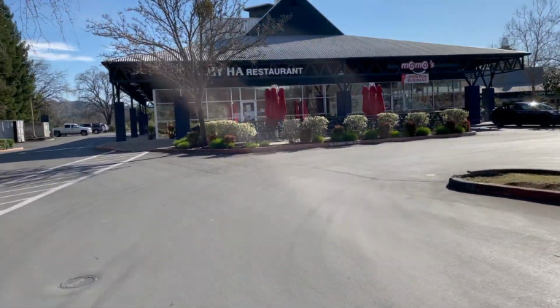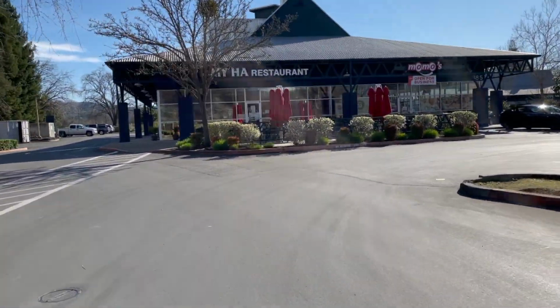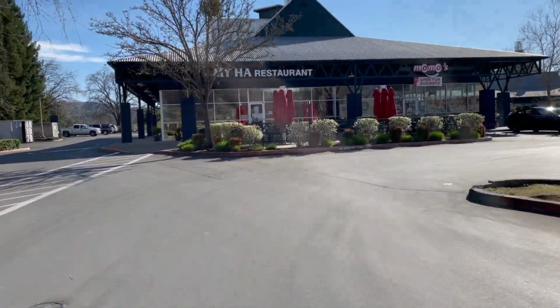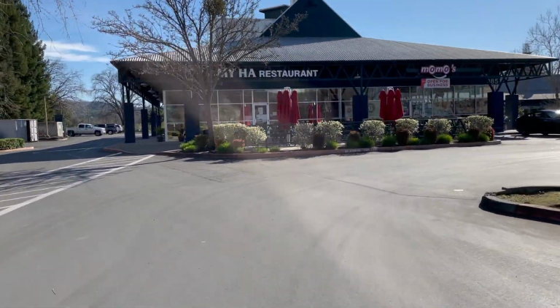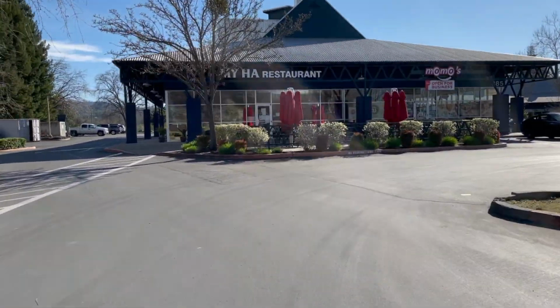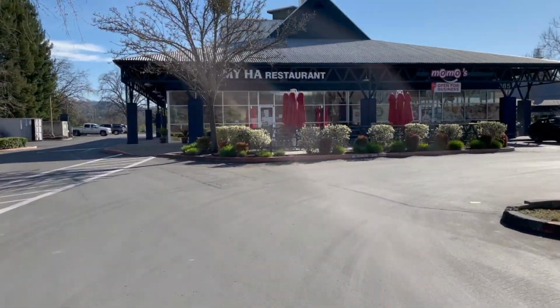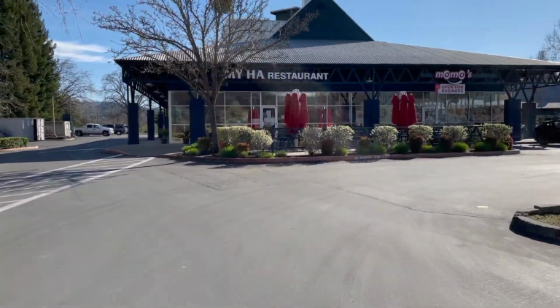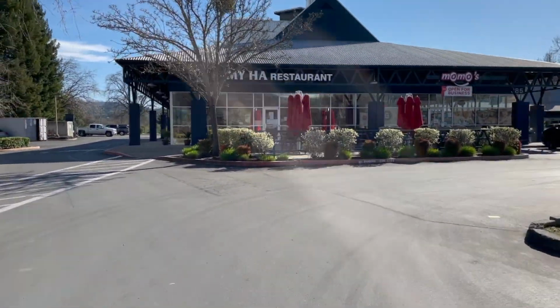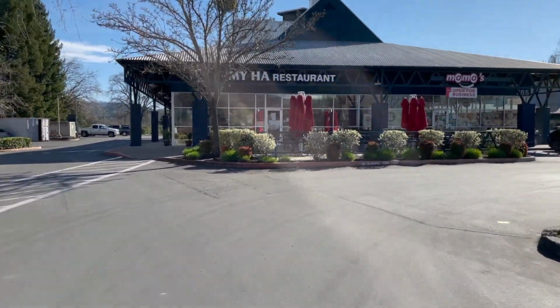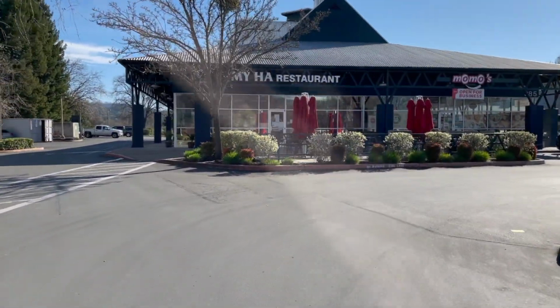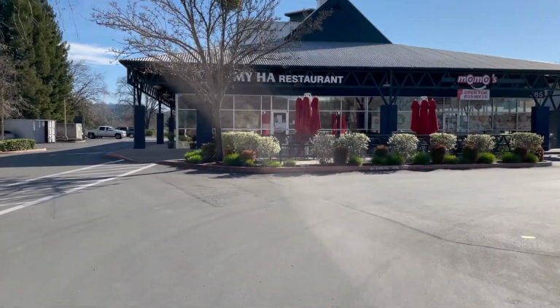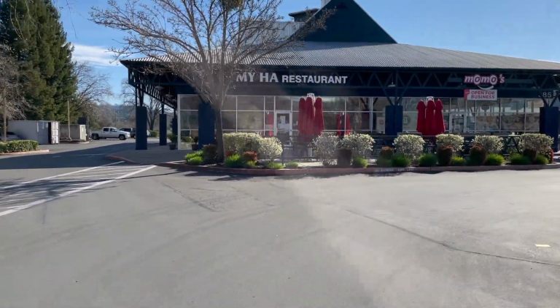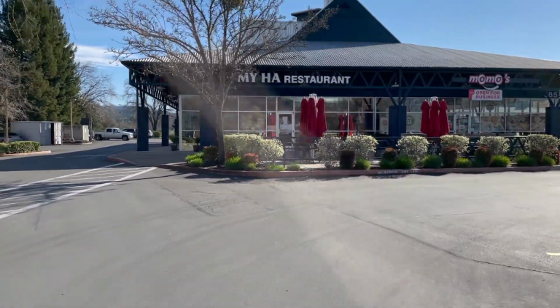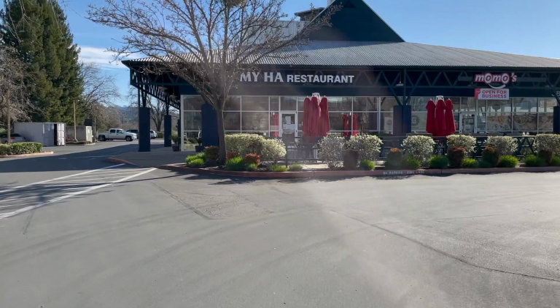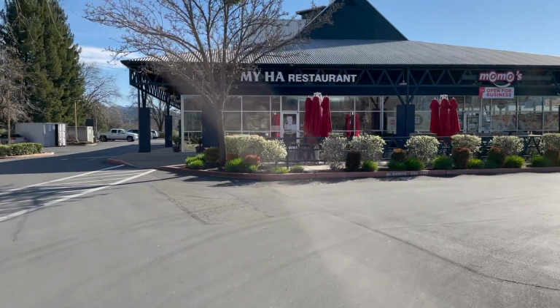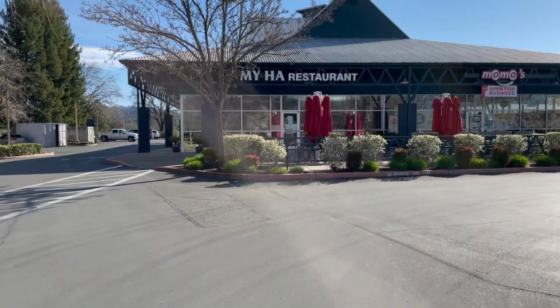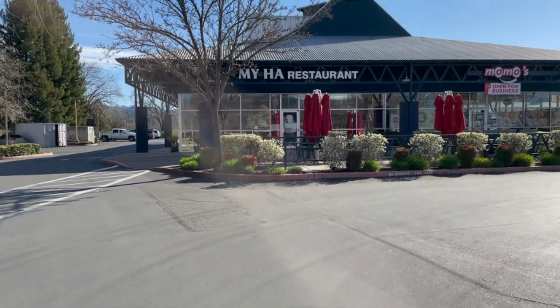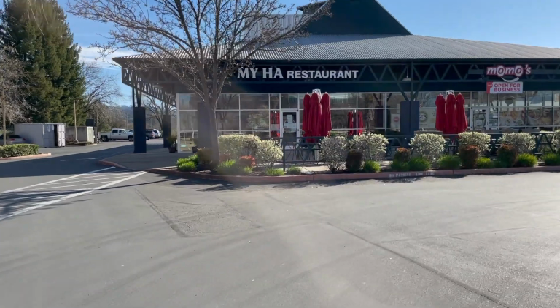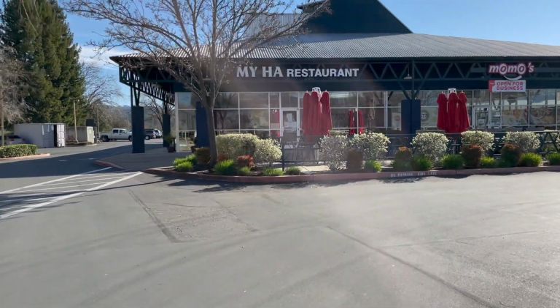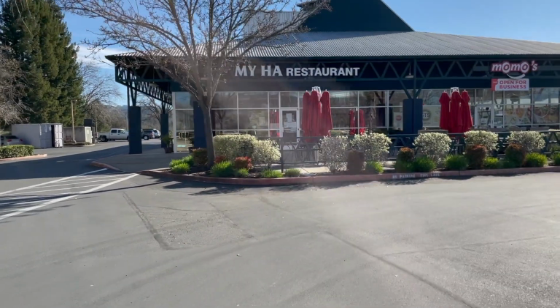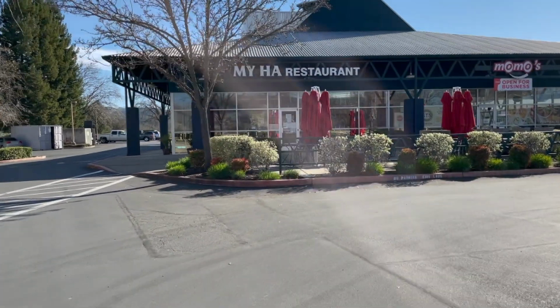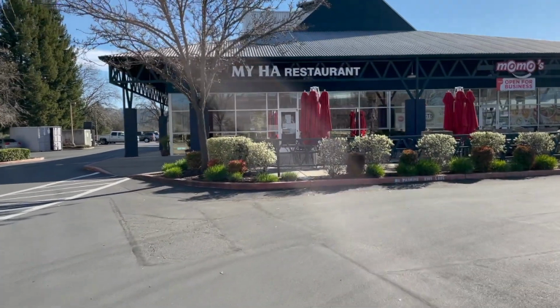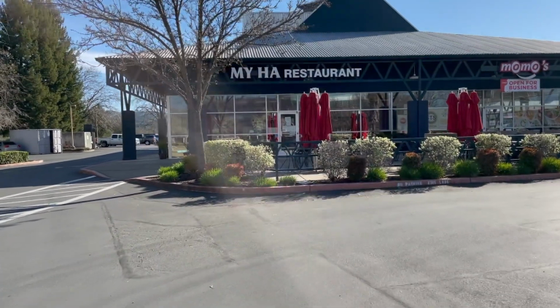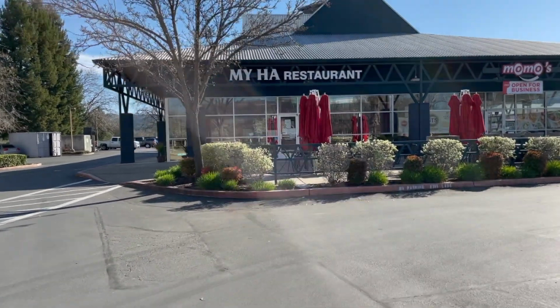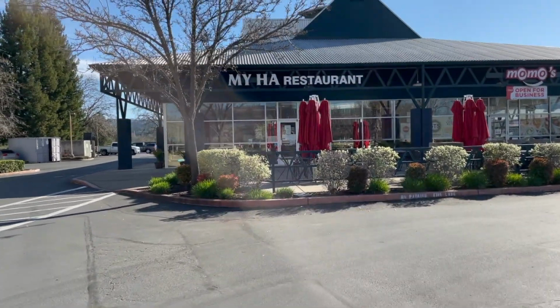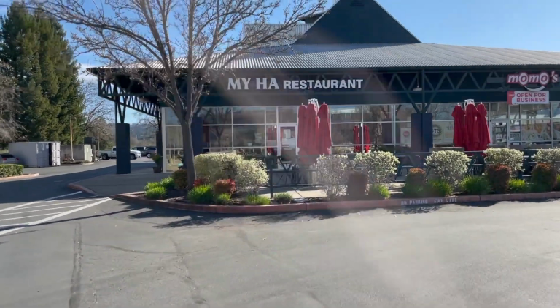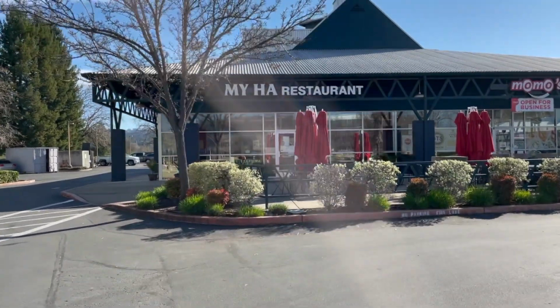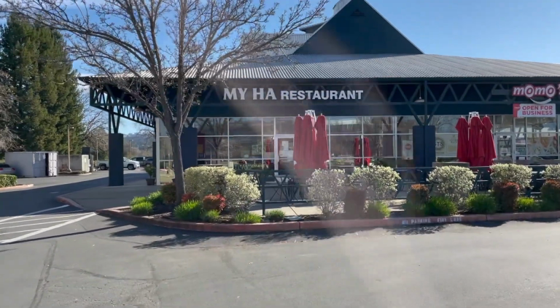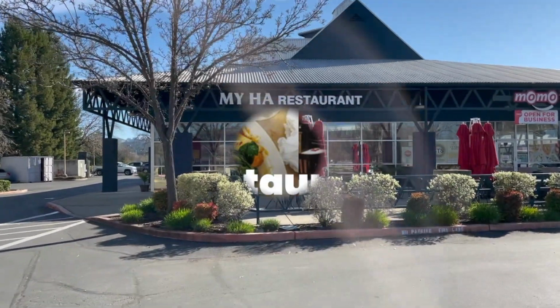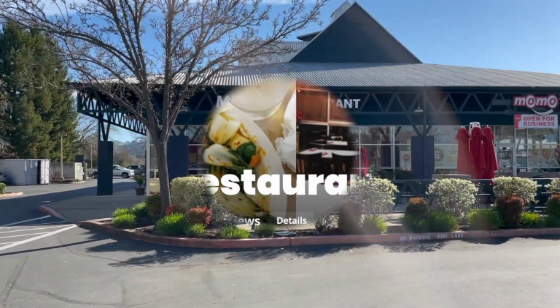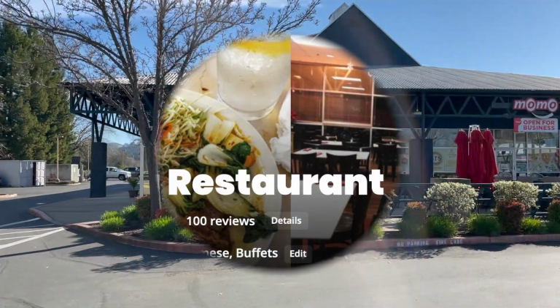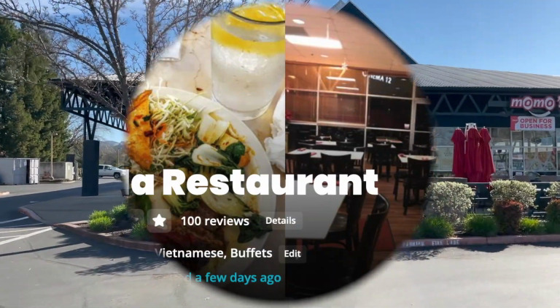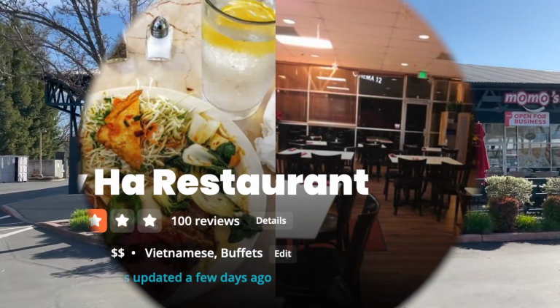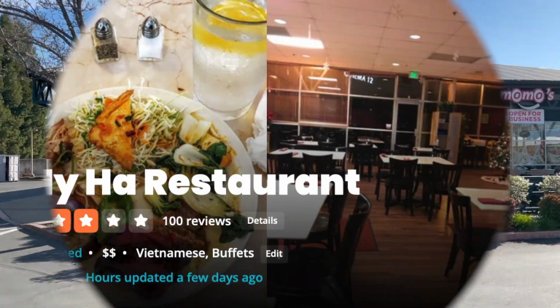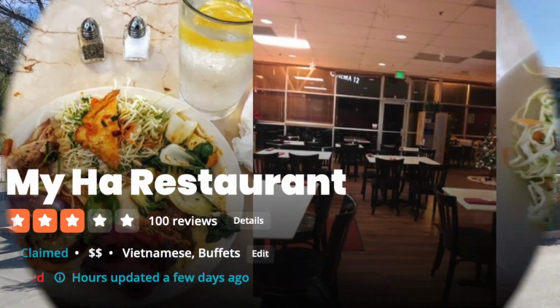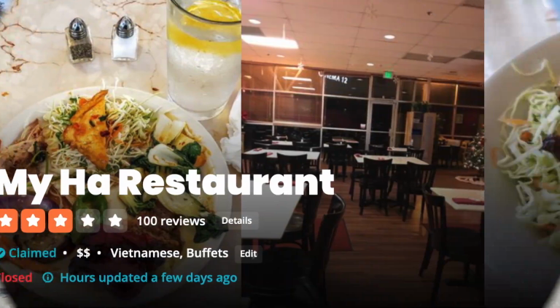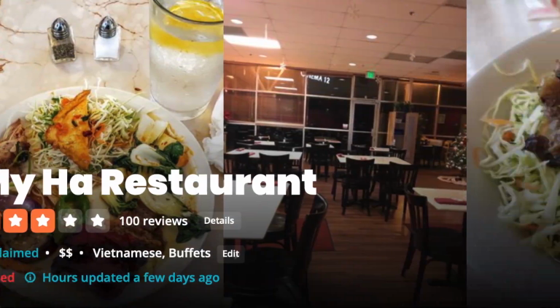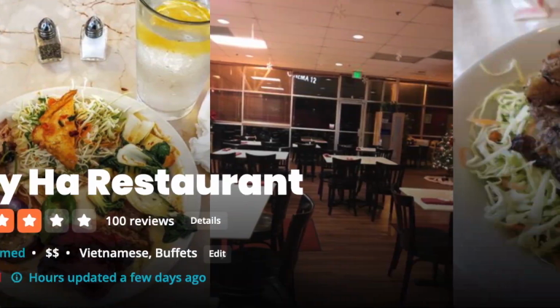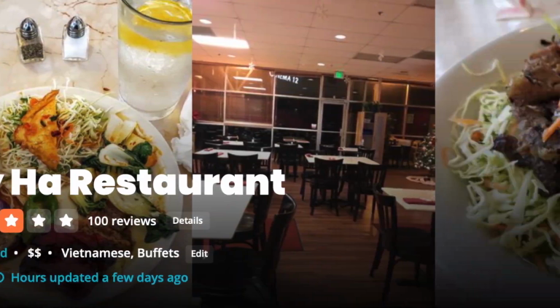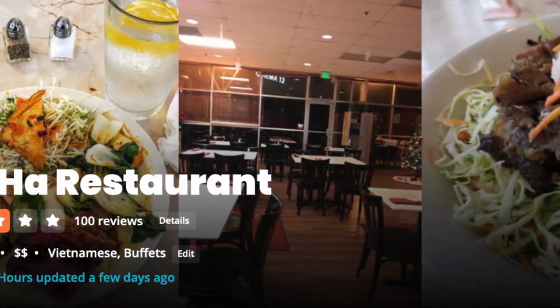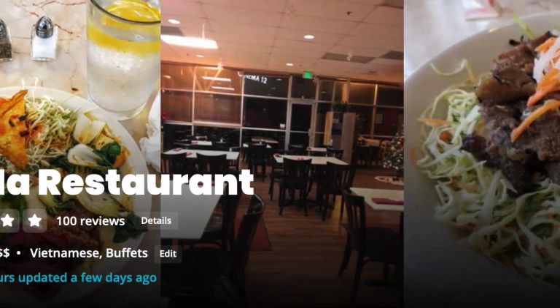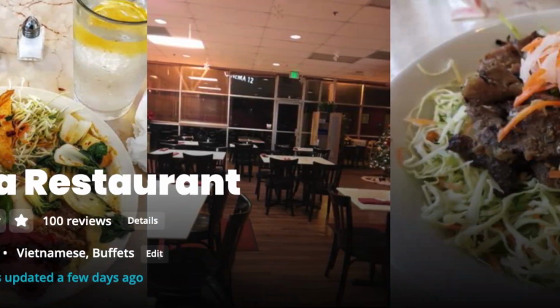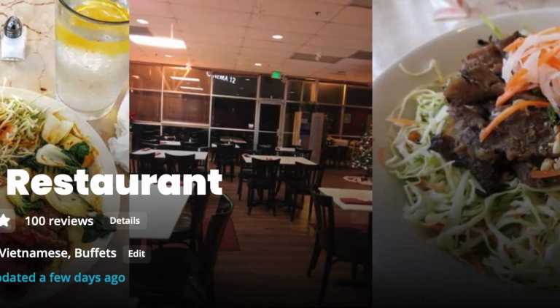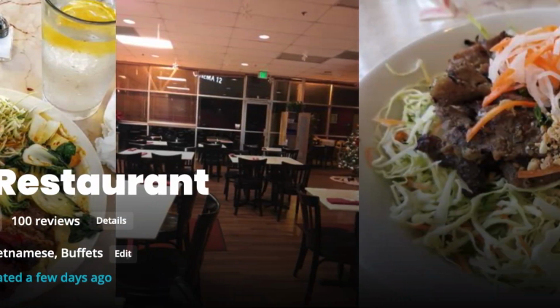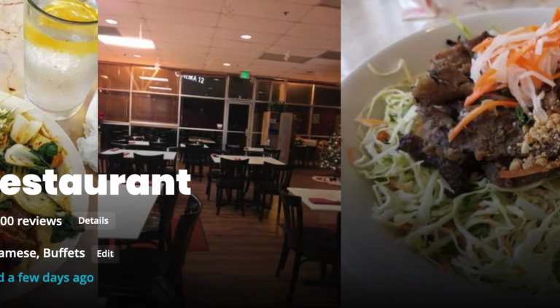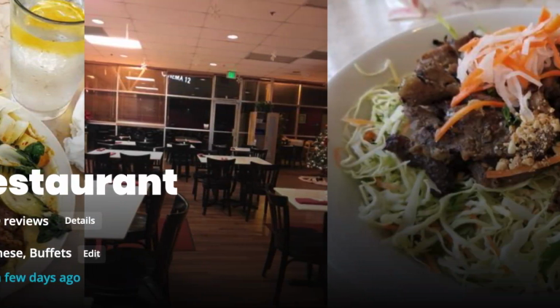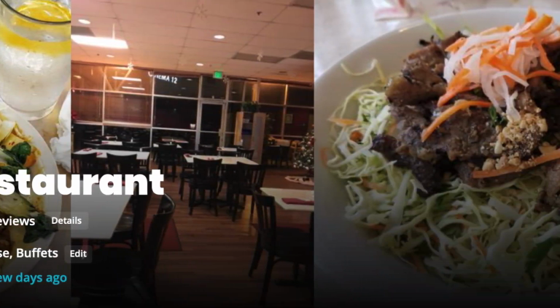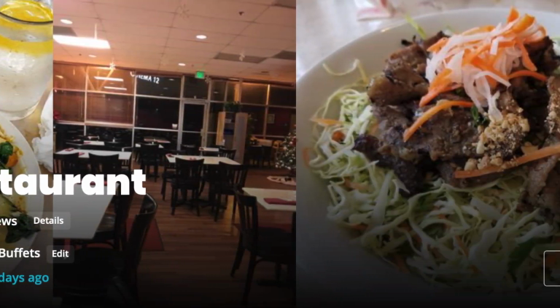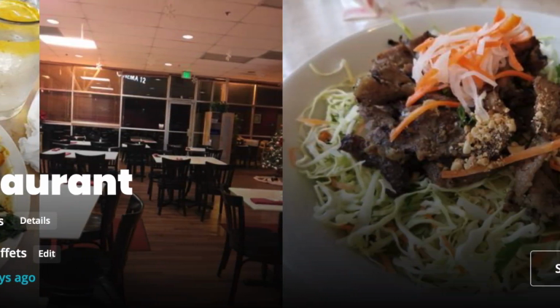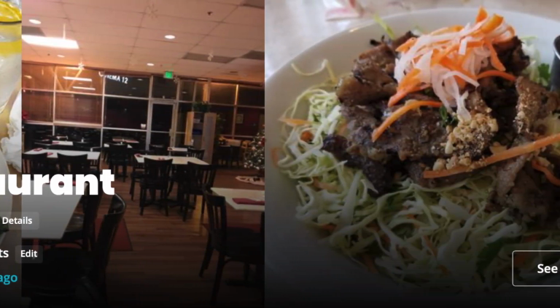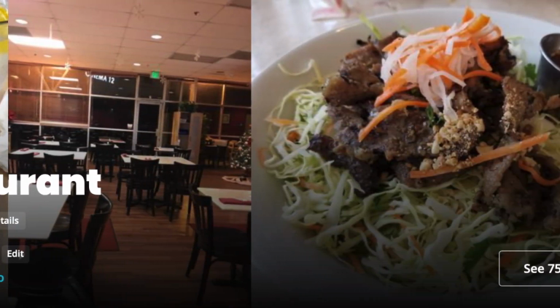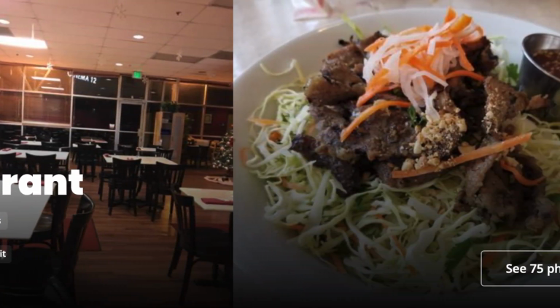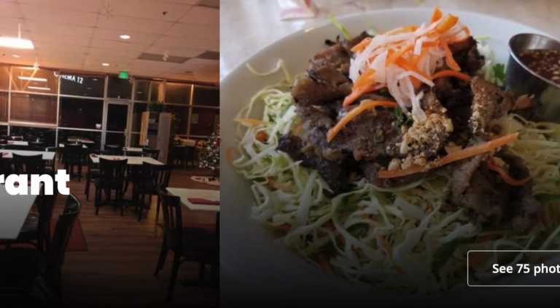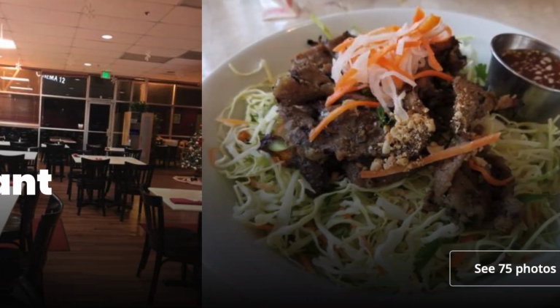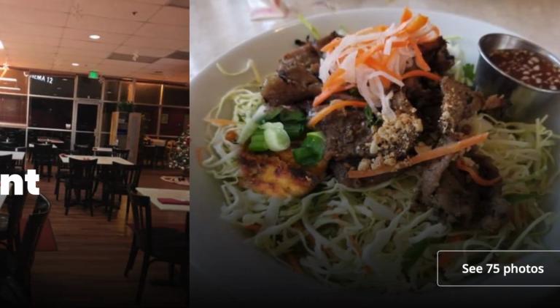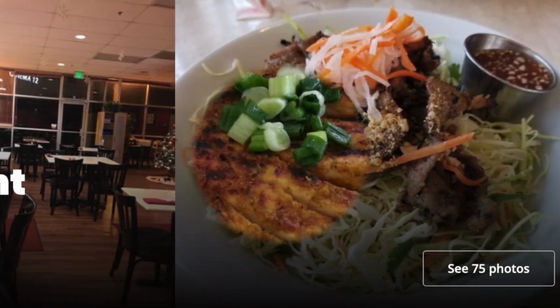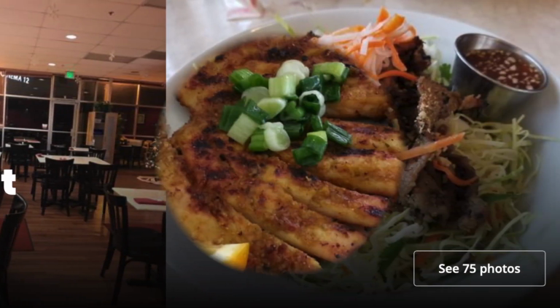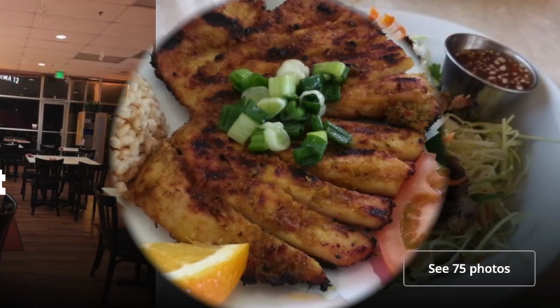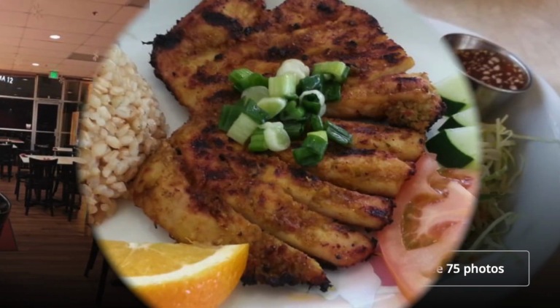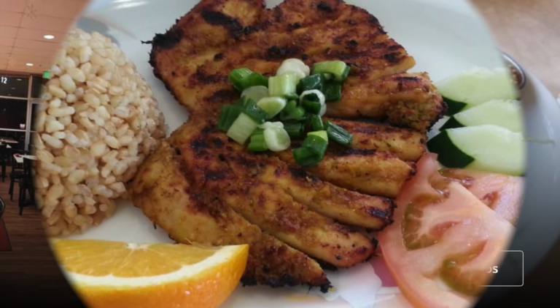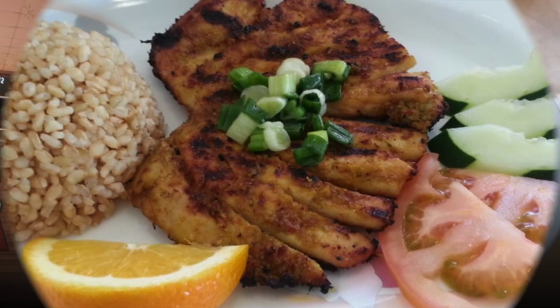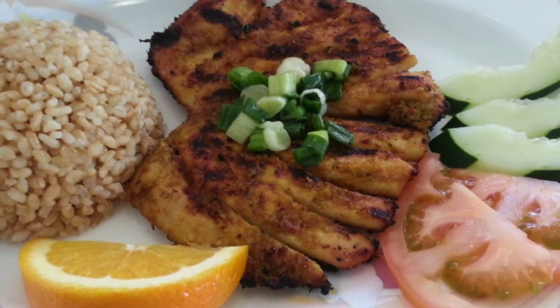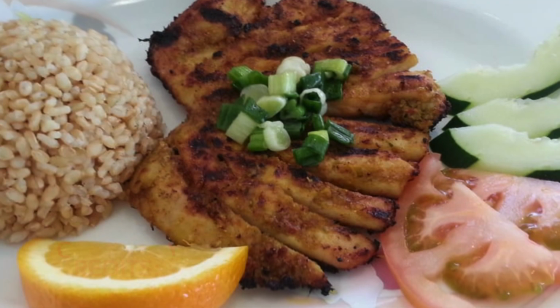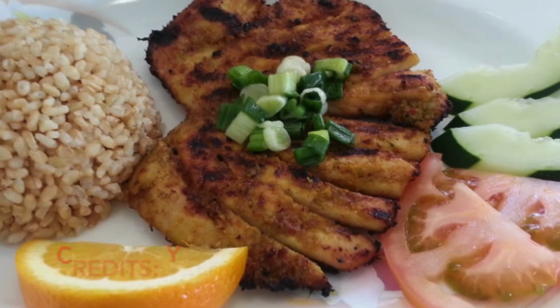Our first stop in this plaza is My Ha restaurant, which does traditional and modern Vietnamese cuisine. Really excellent spot.